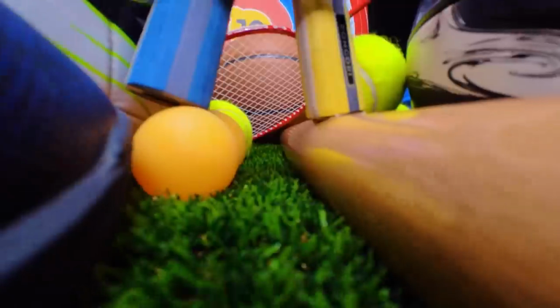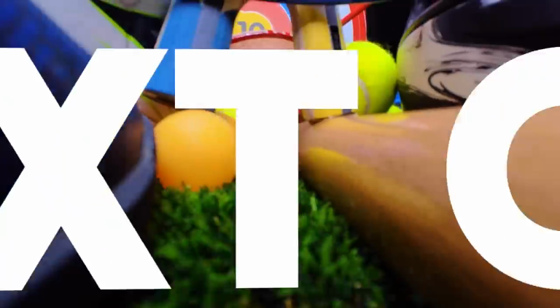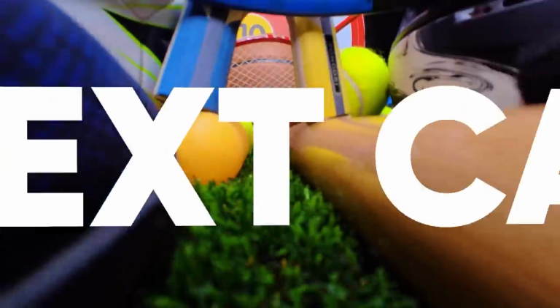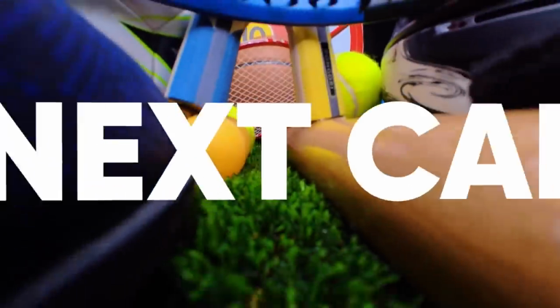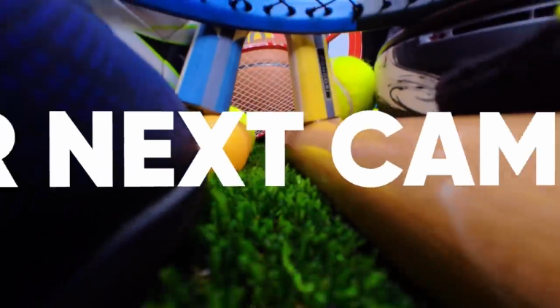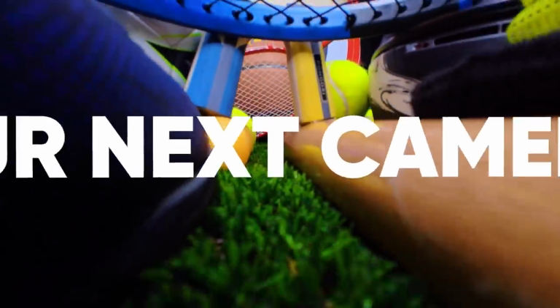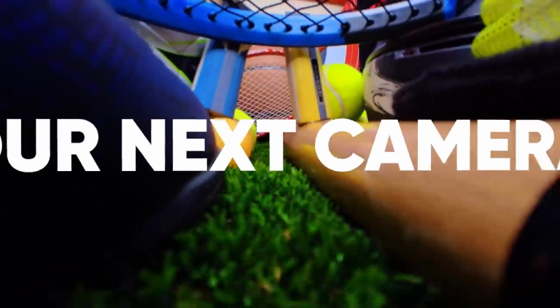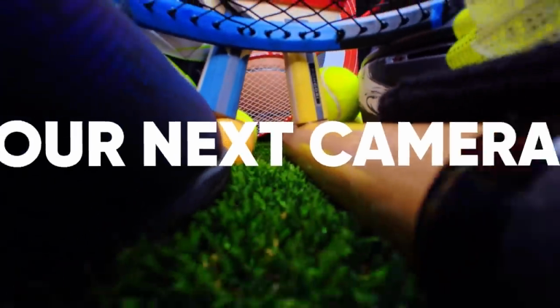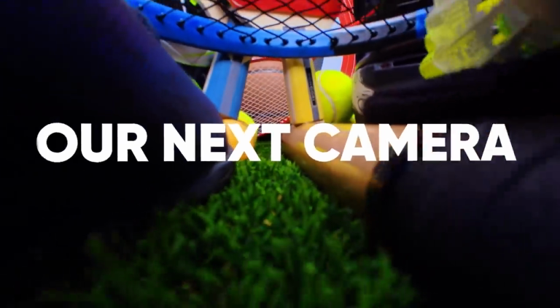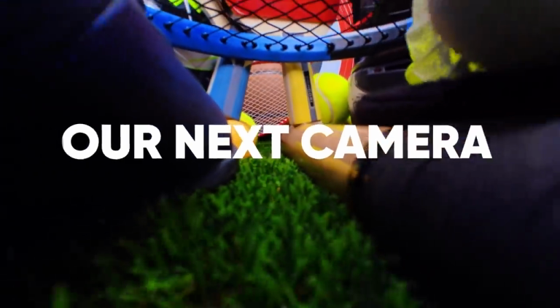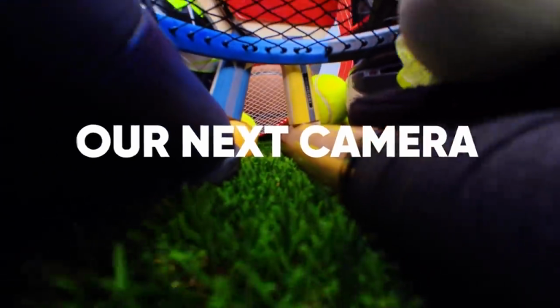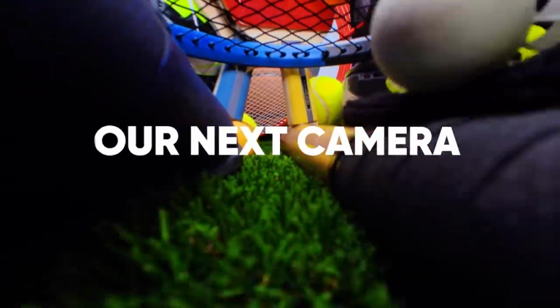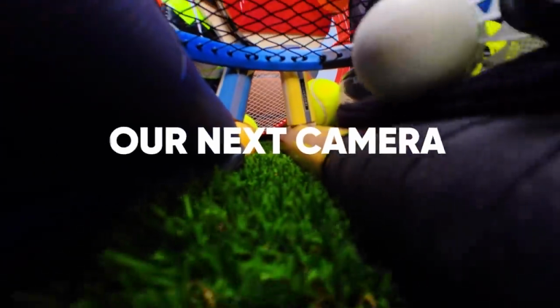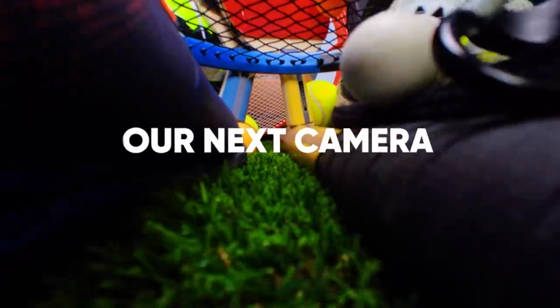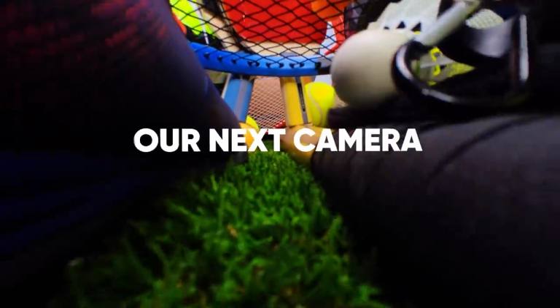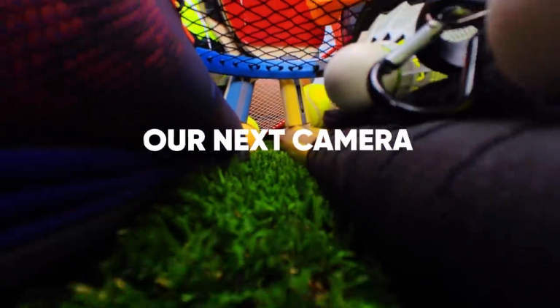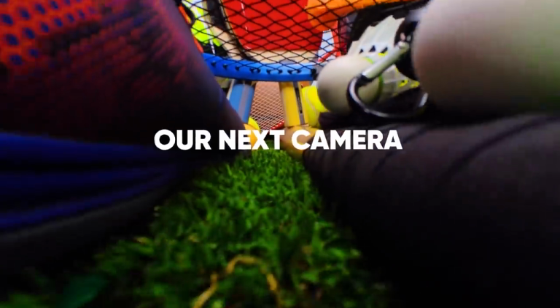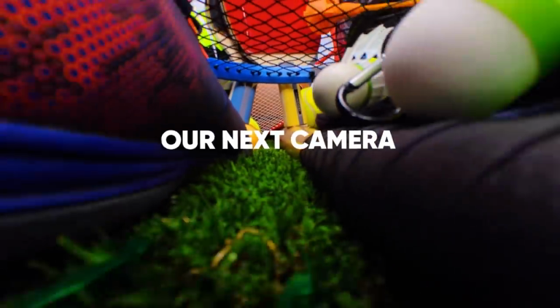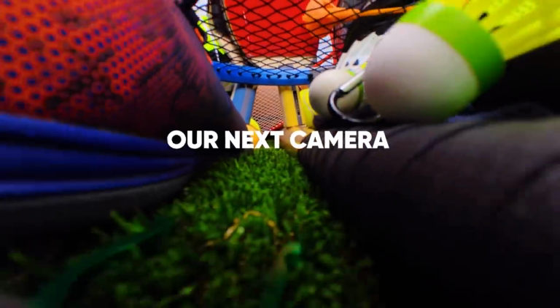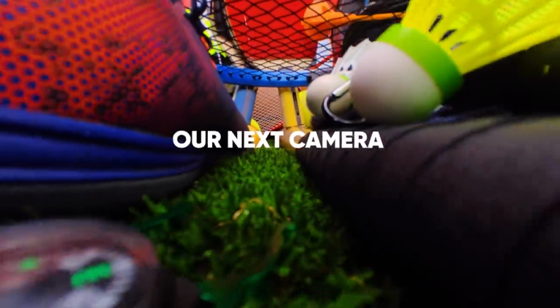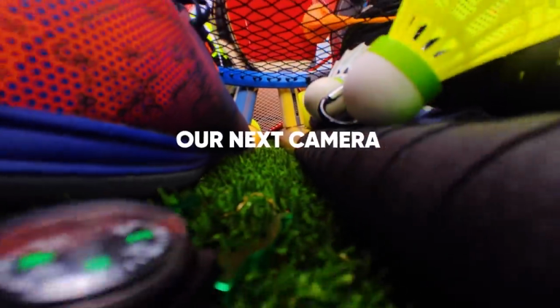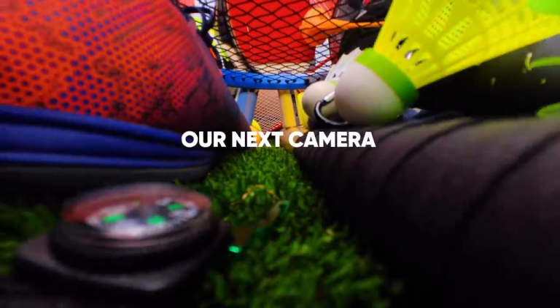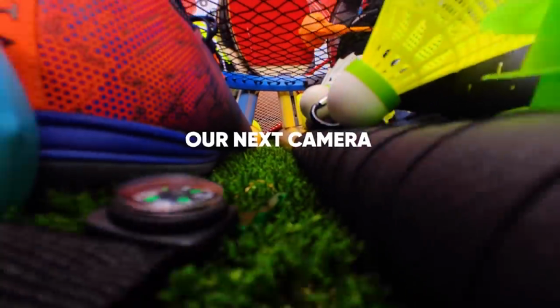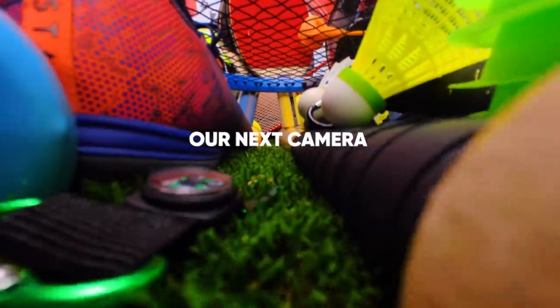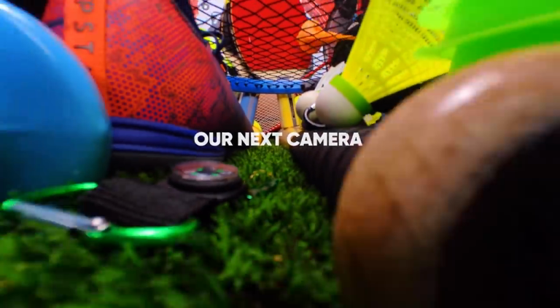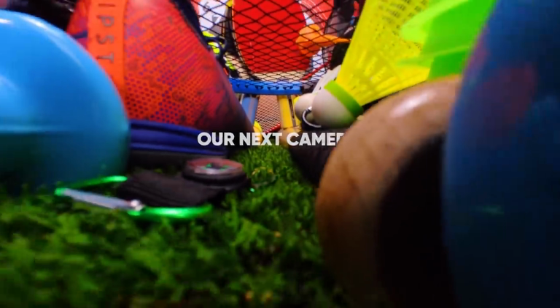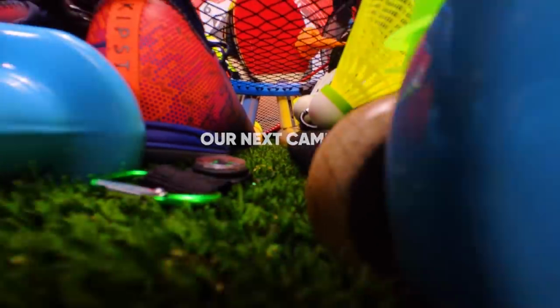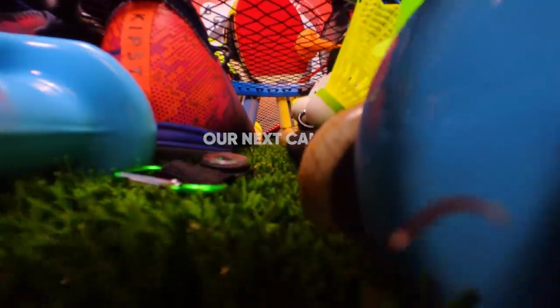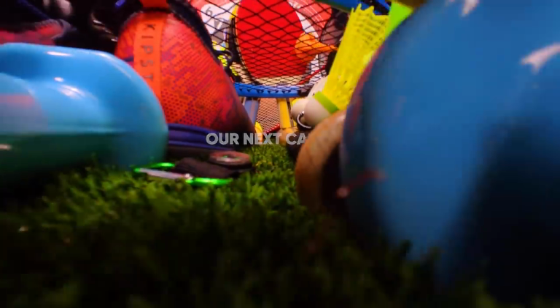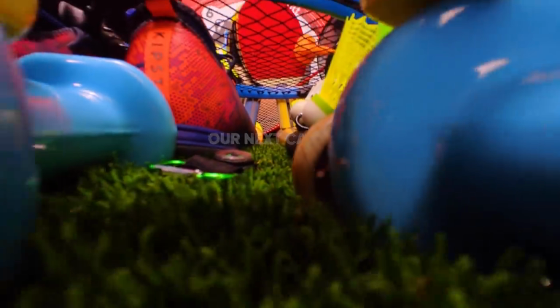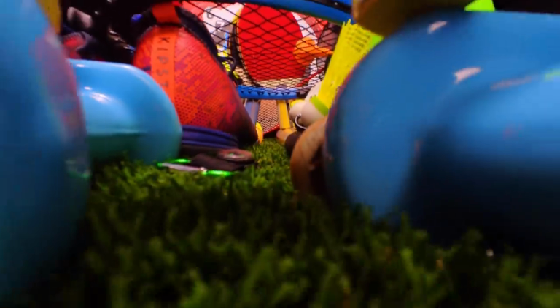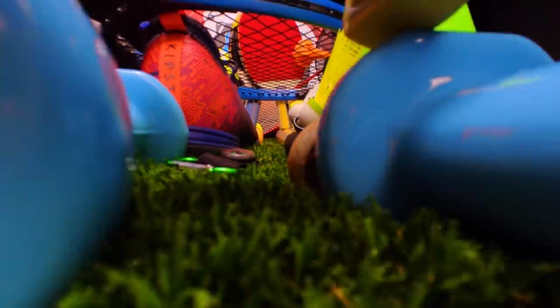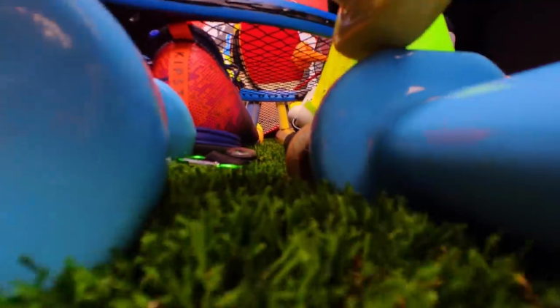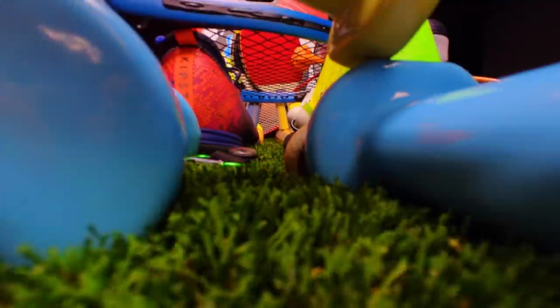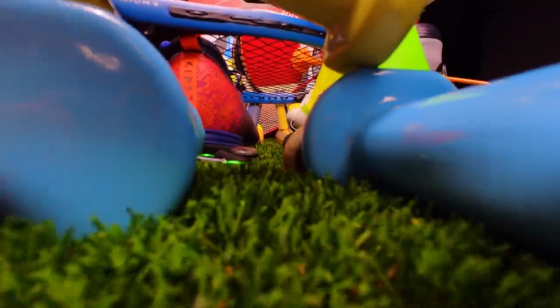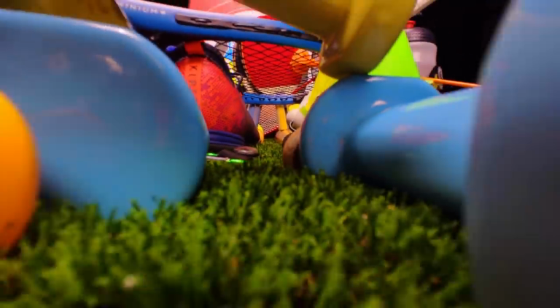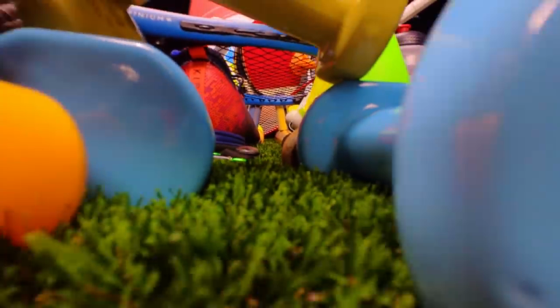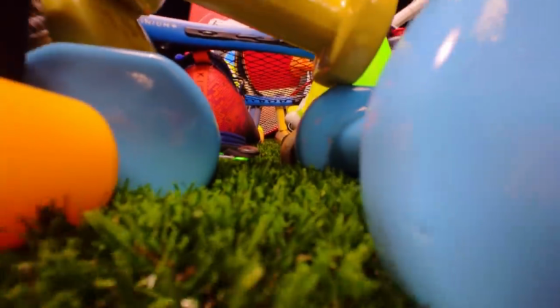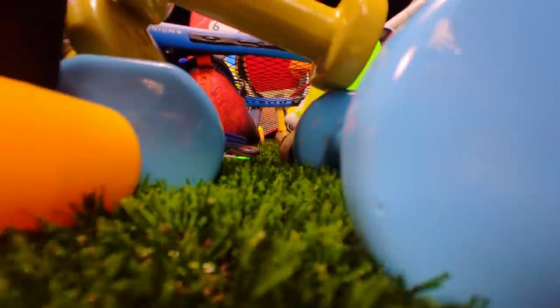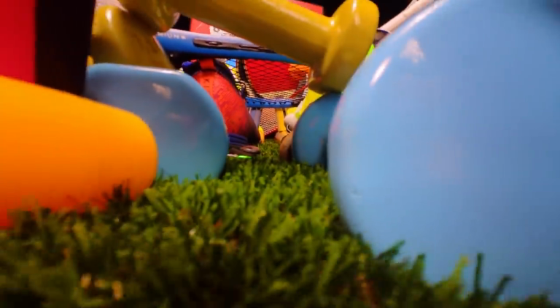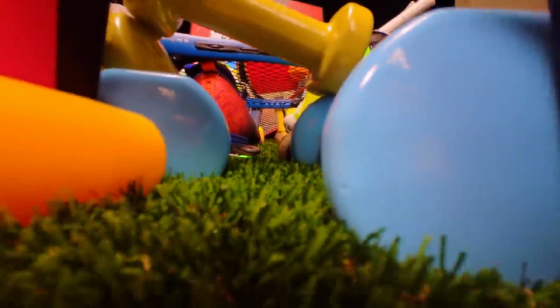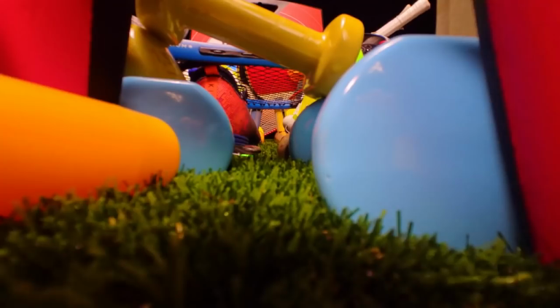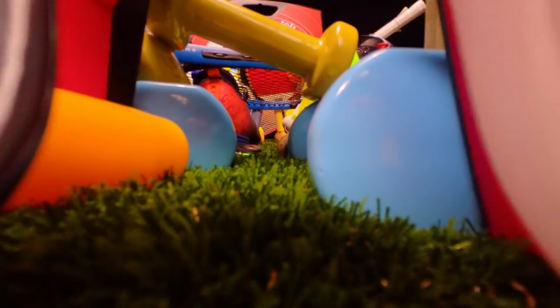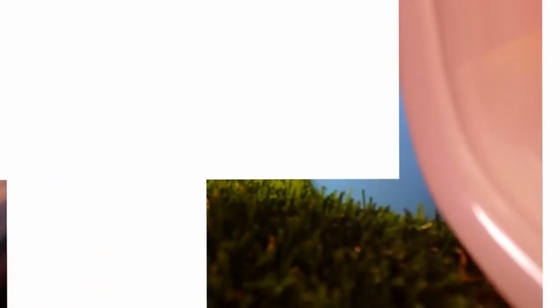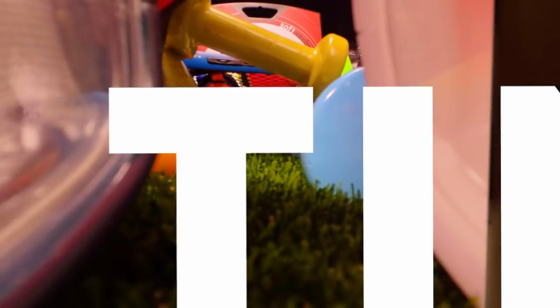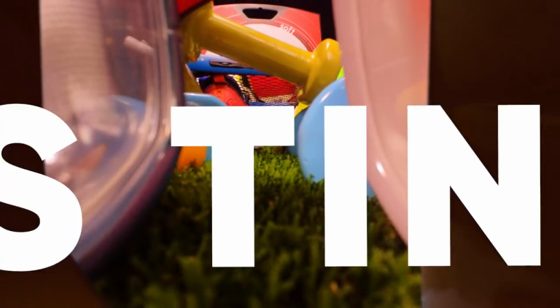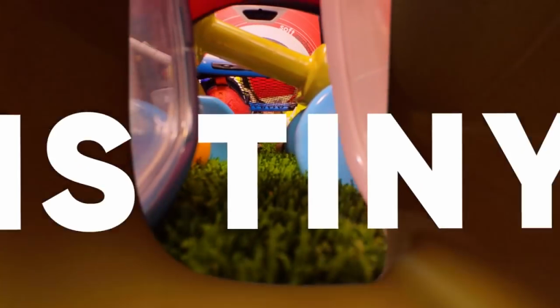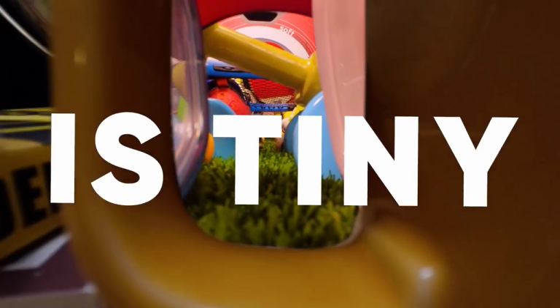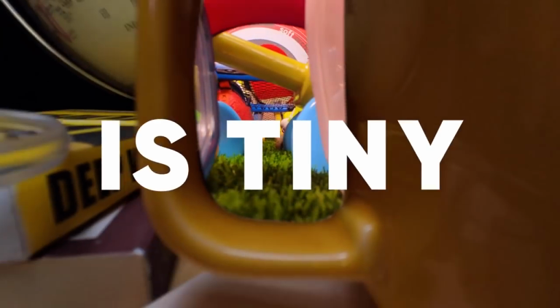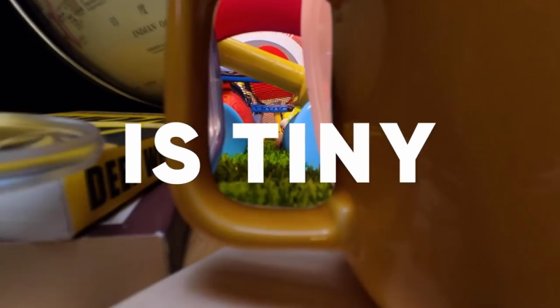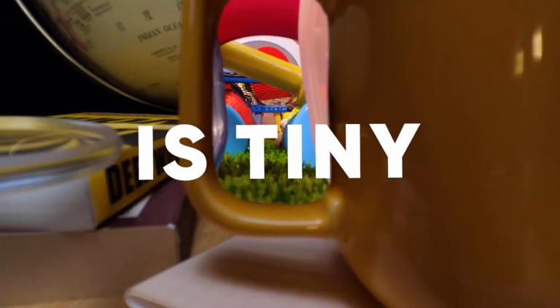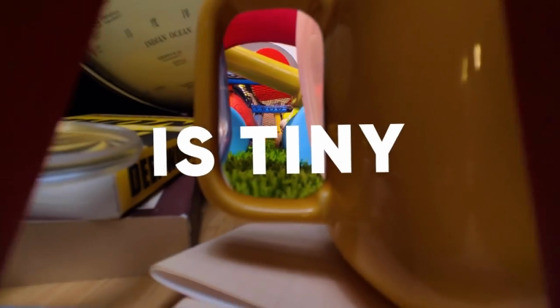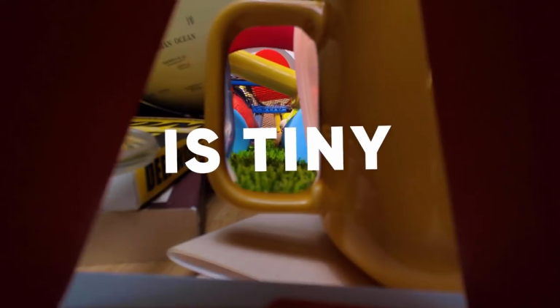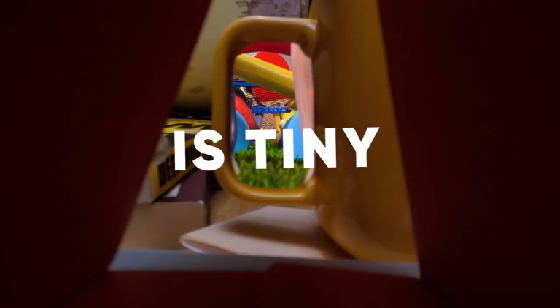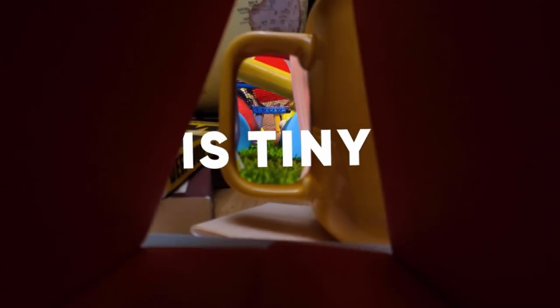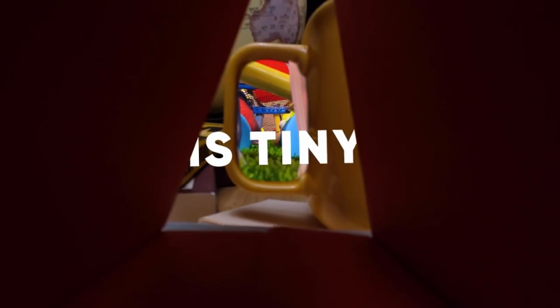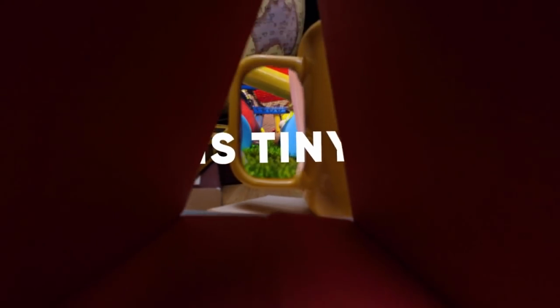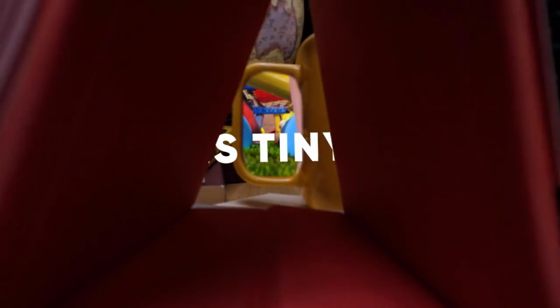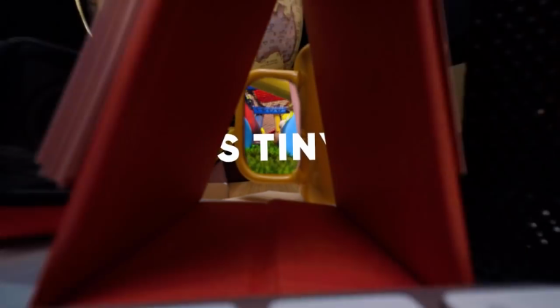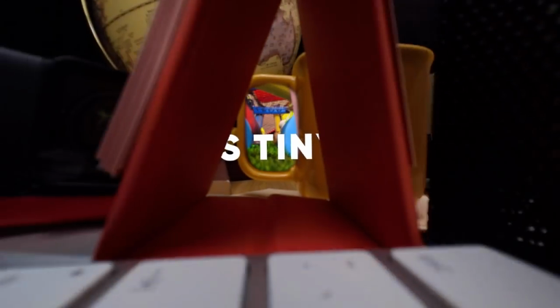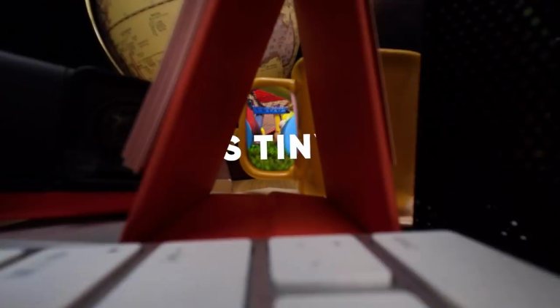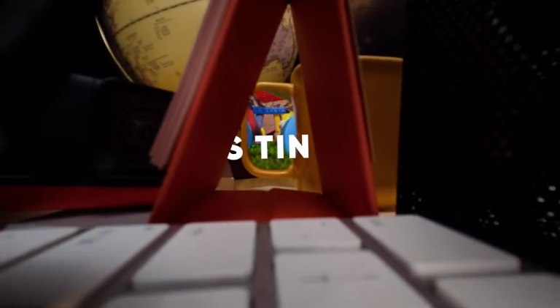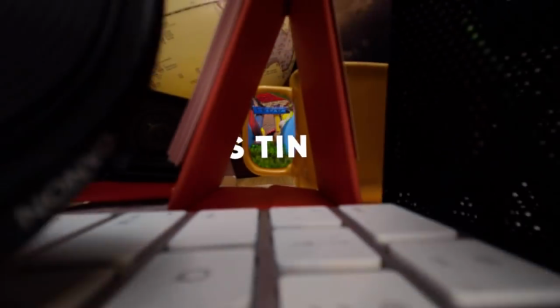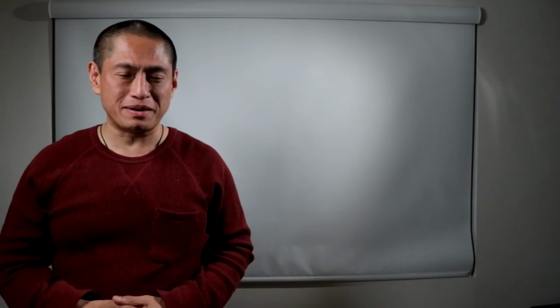Insta360 has announced a new camera. Here are eight insider facts about Insta360's new camera.